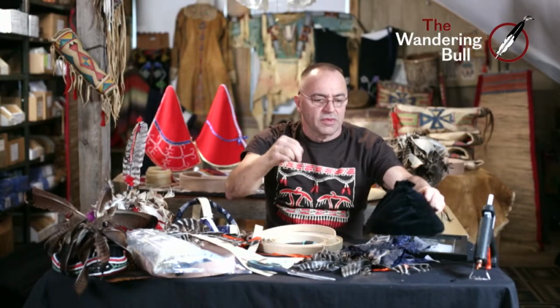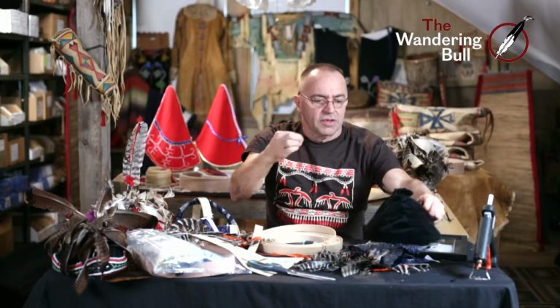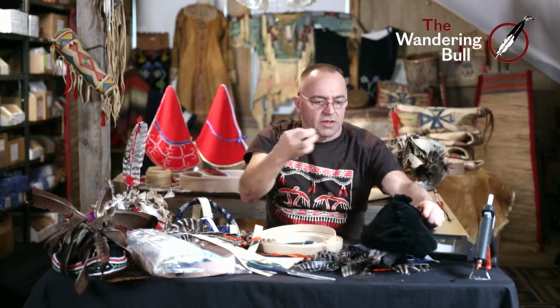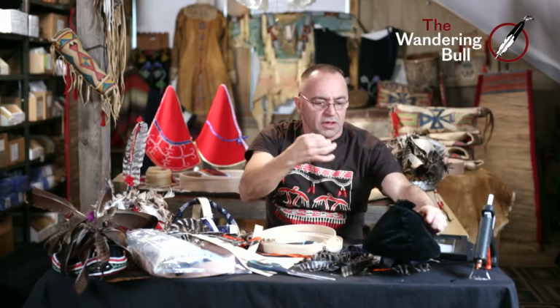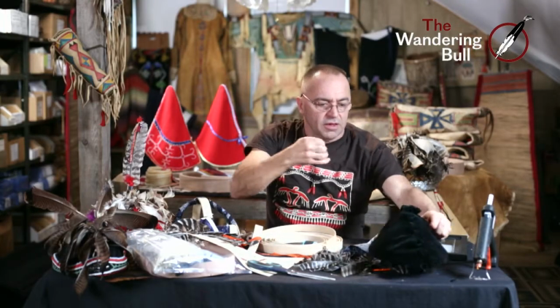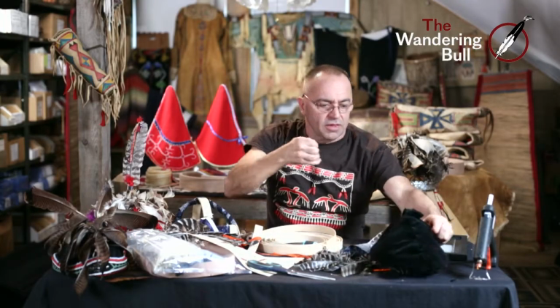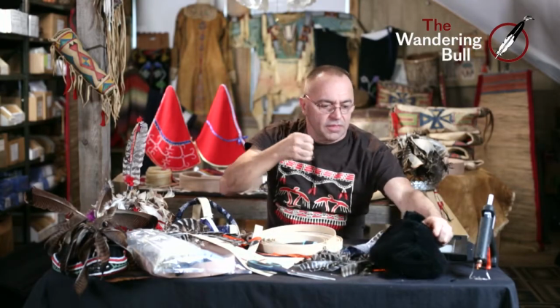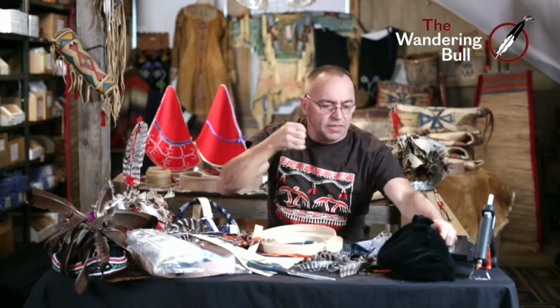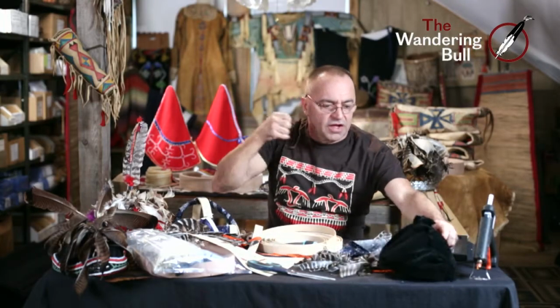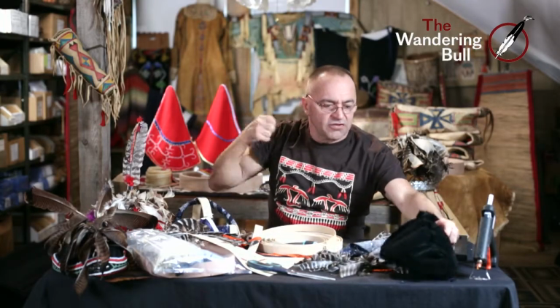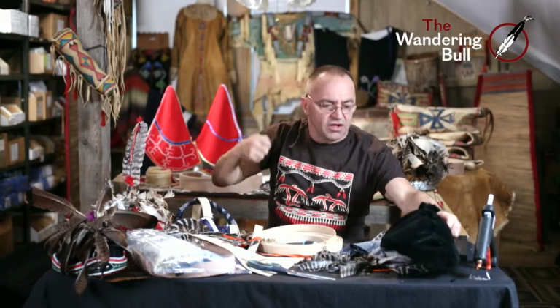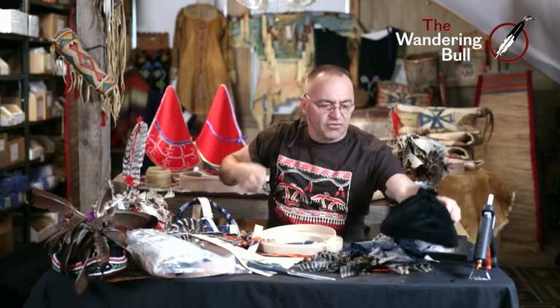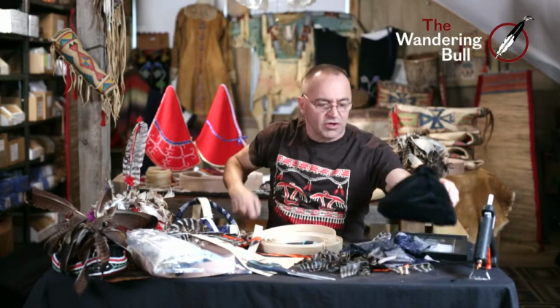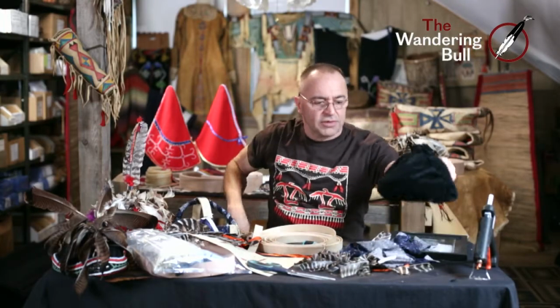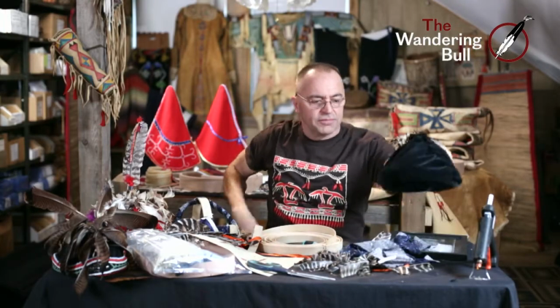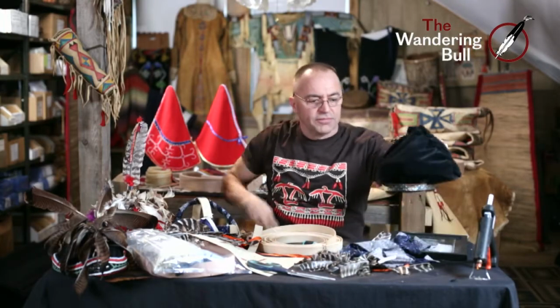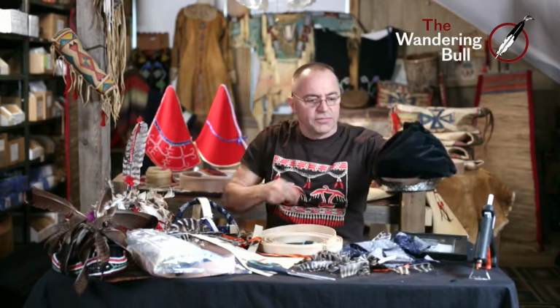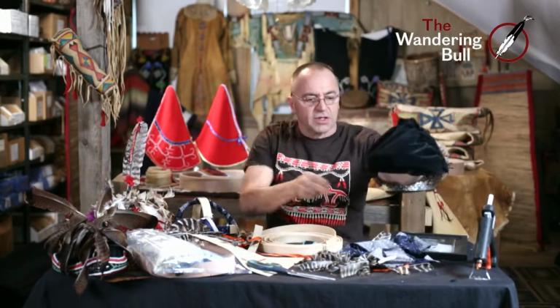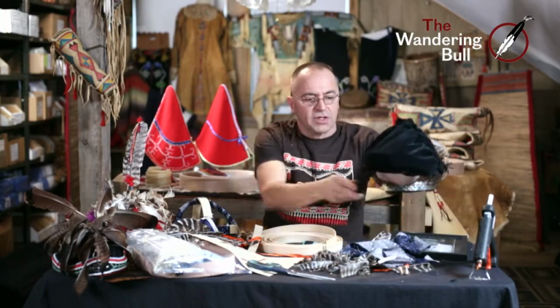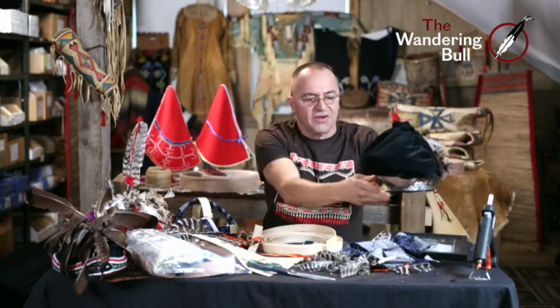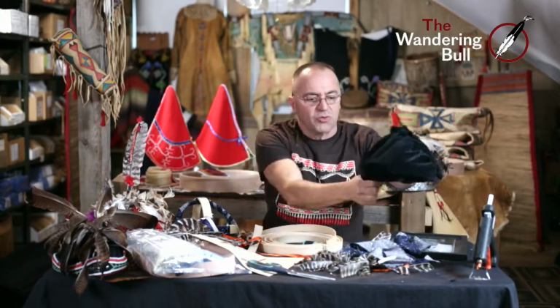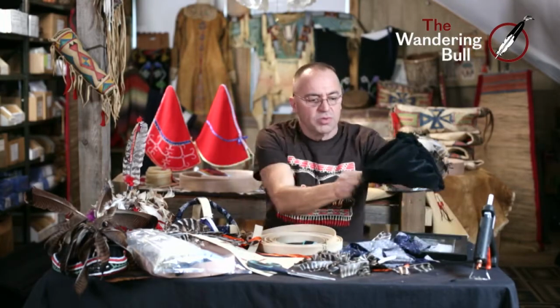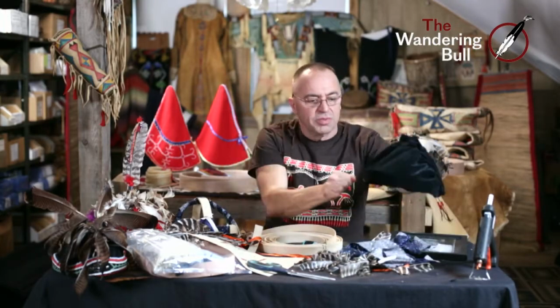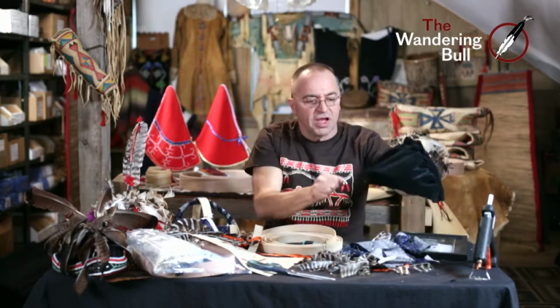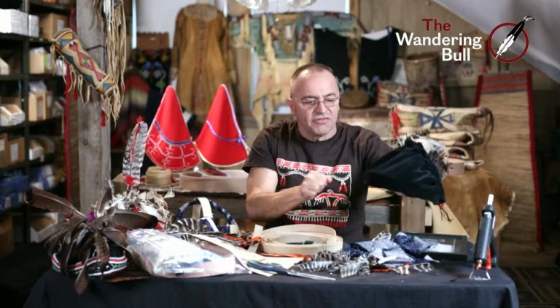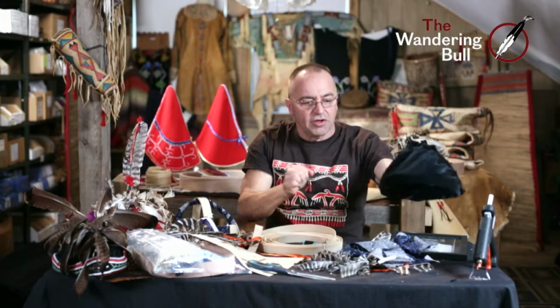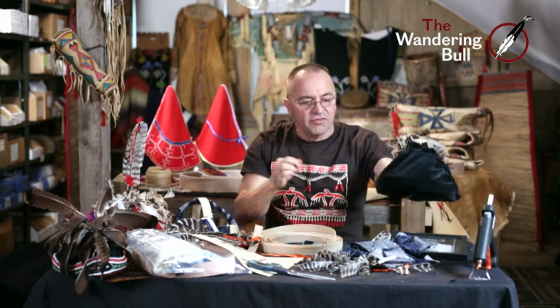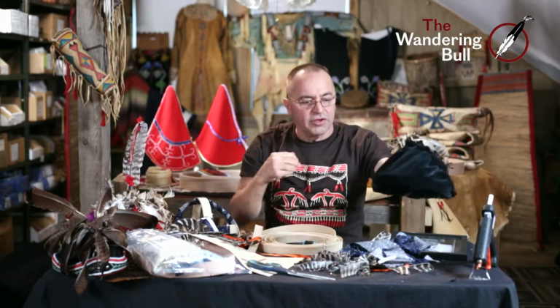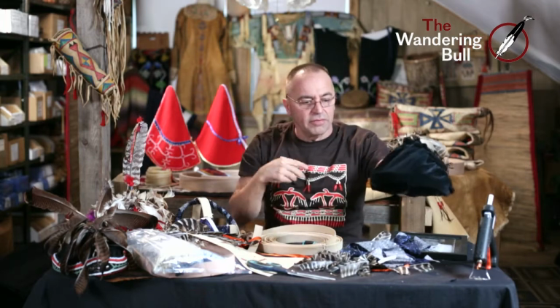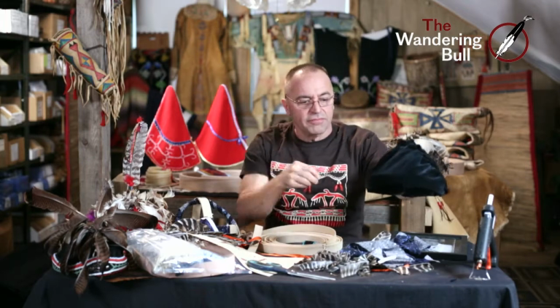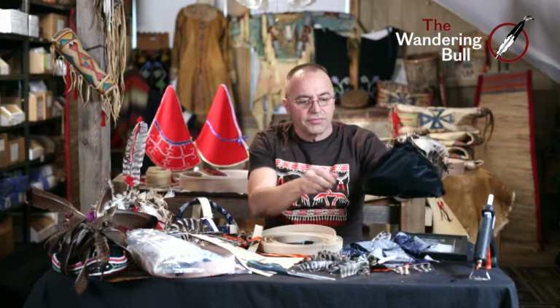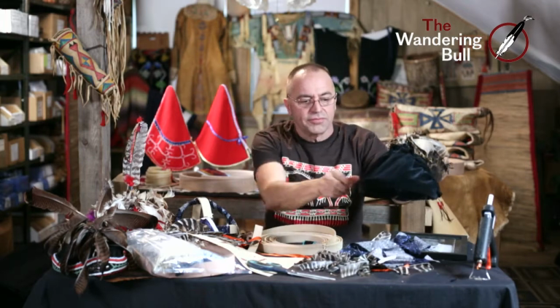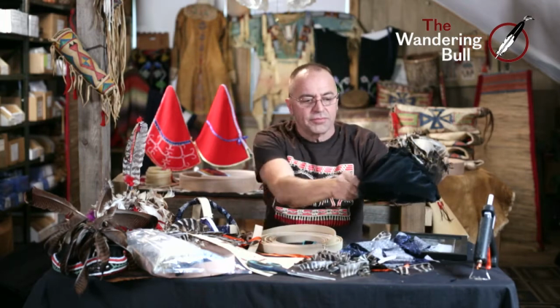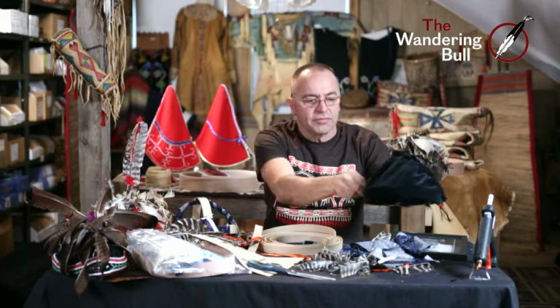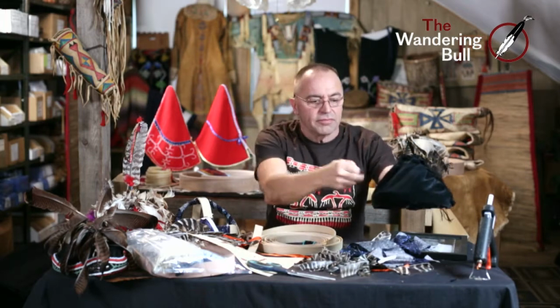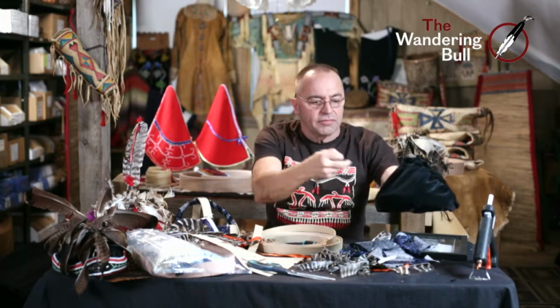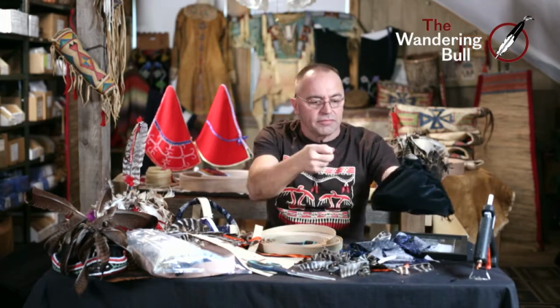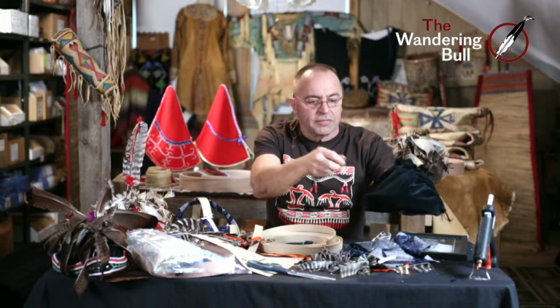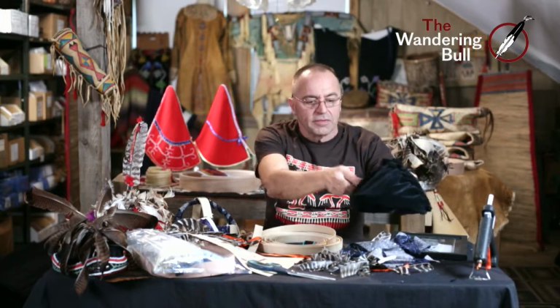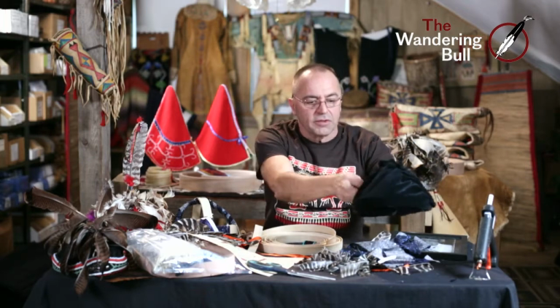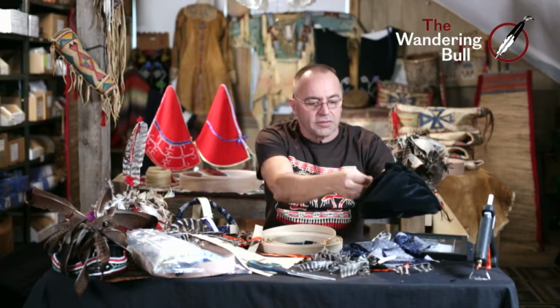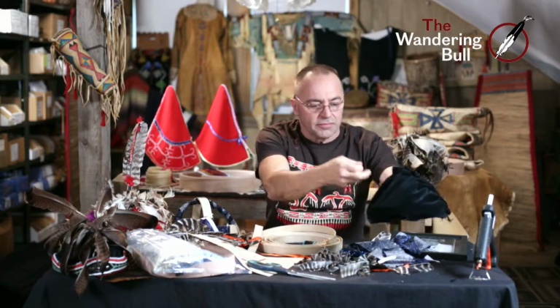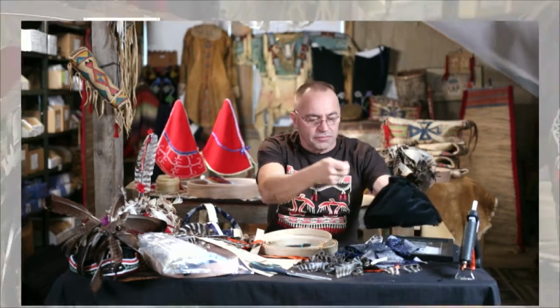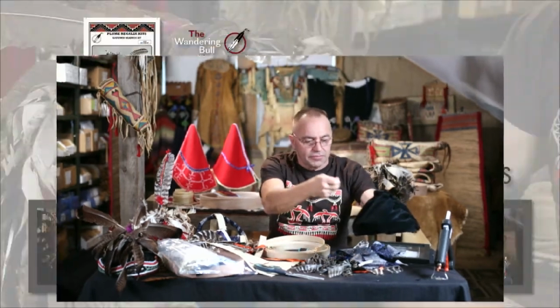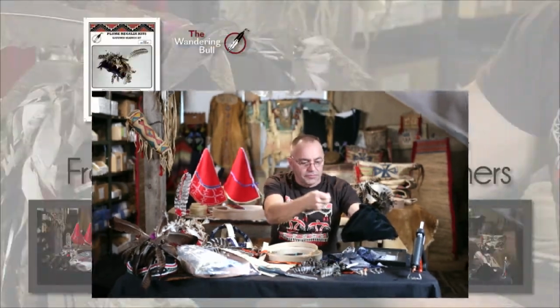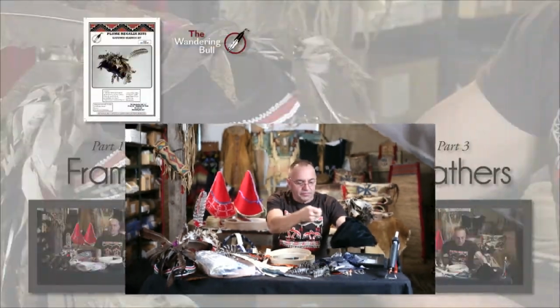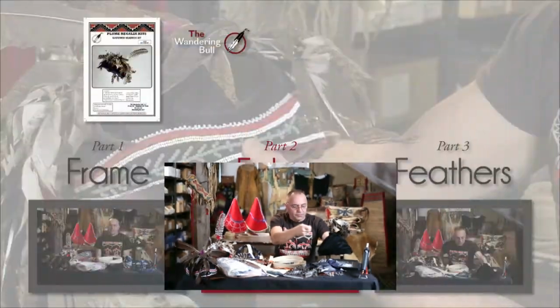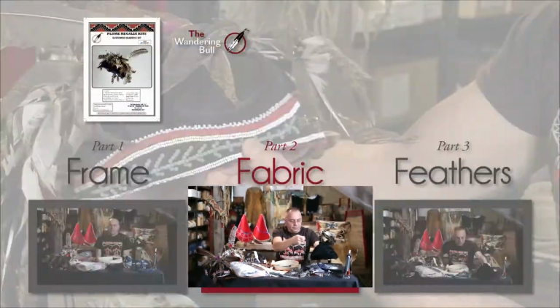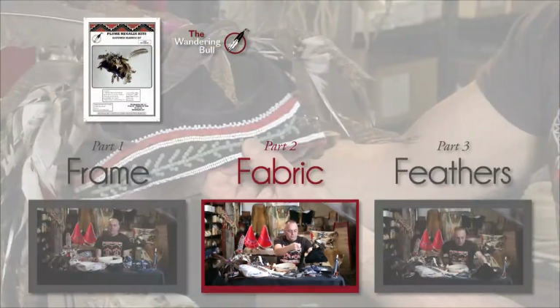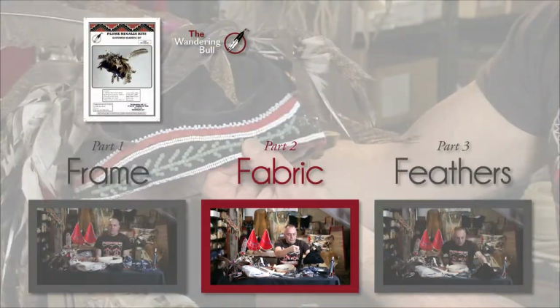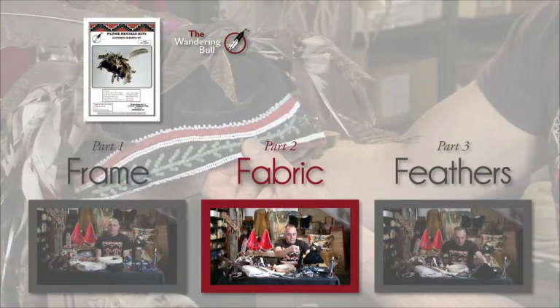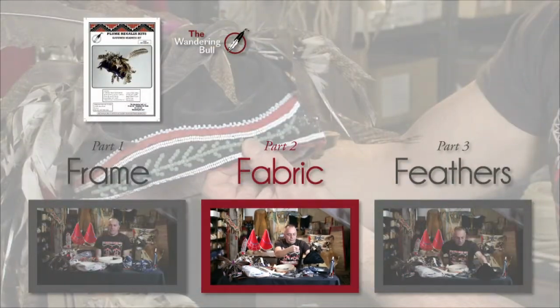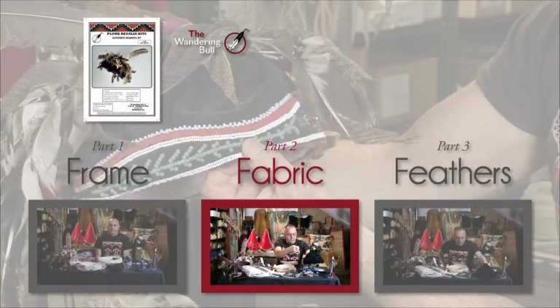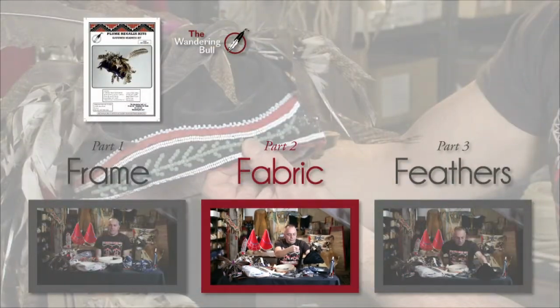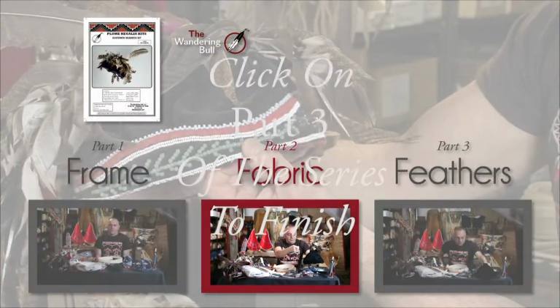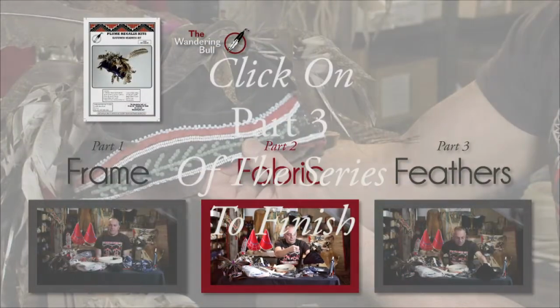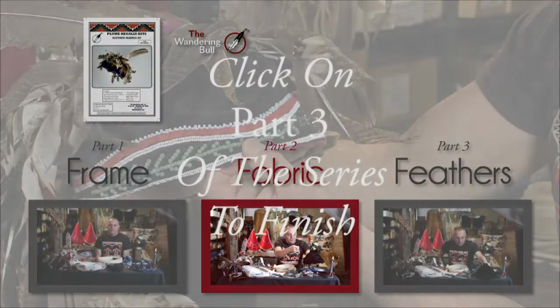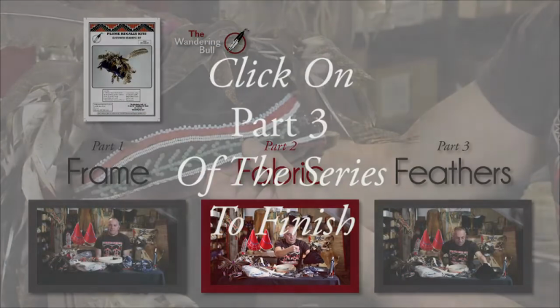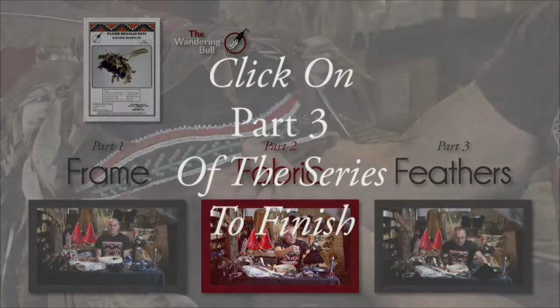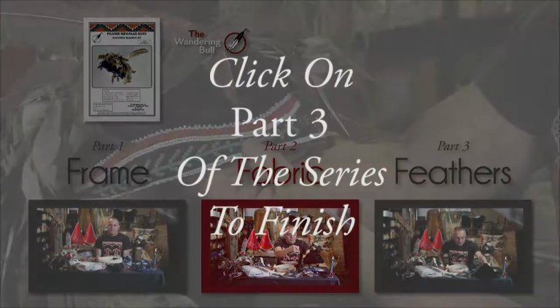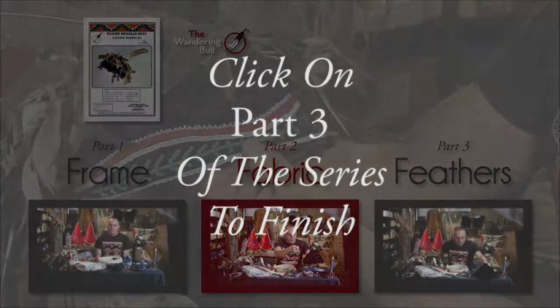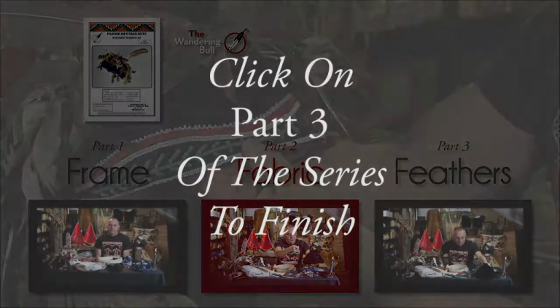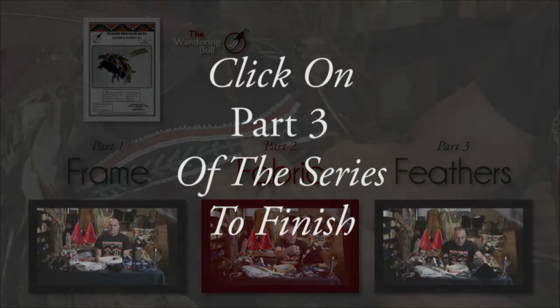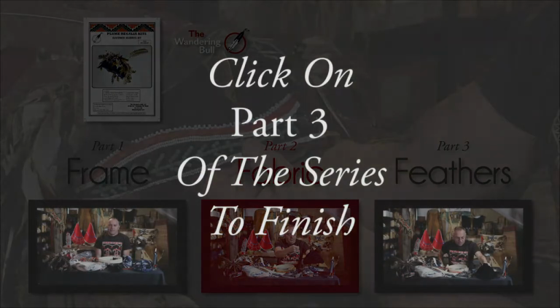So, that's our frame covered with black velvet.